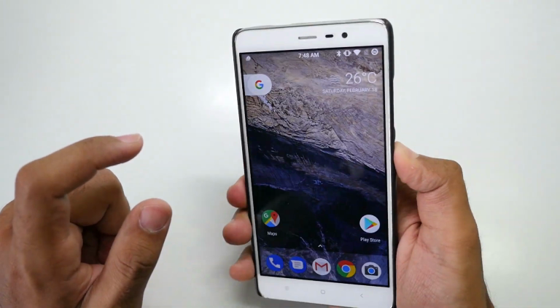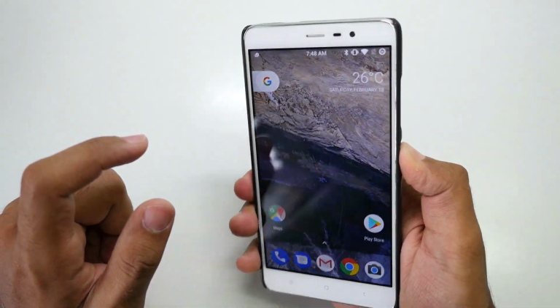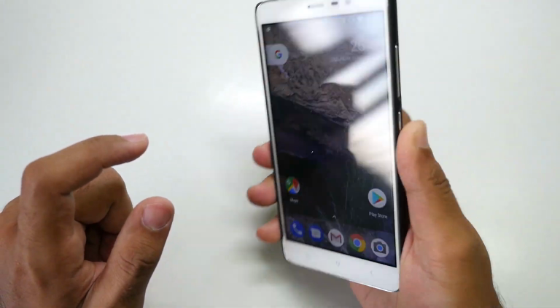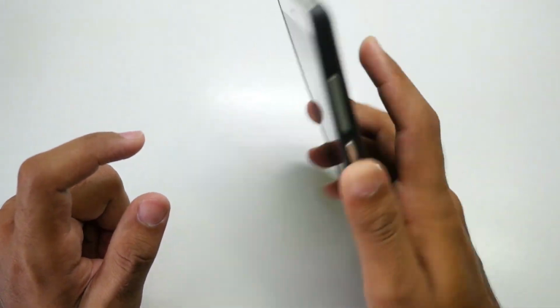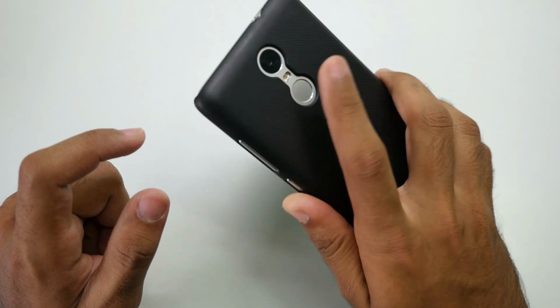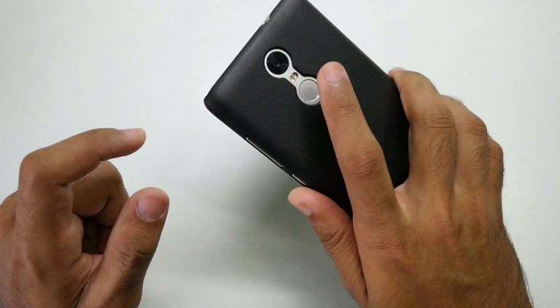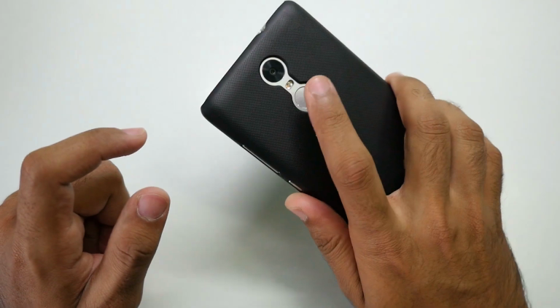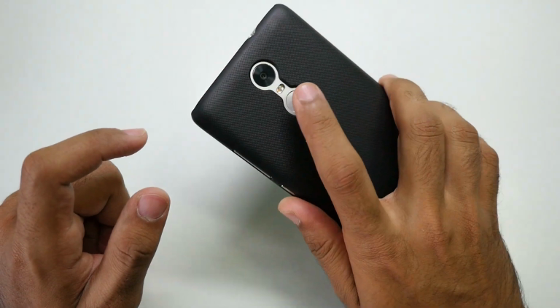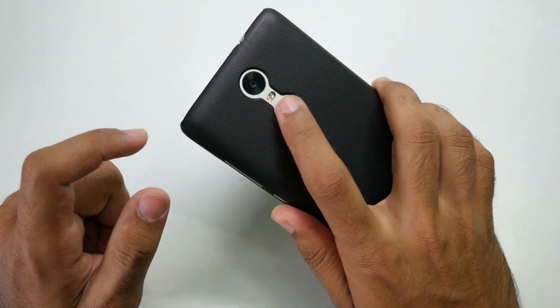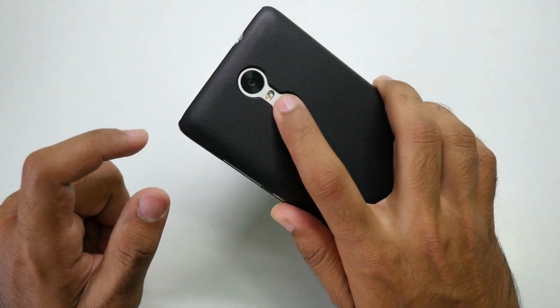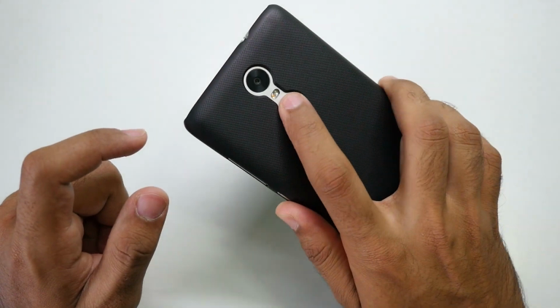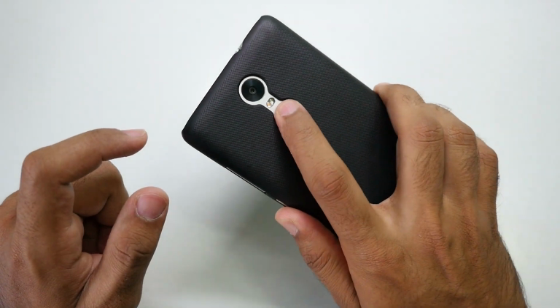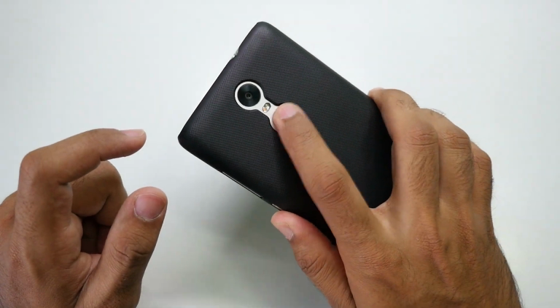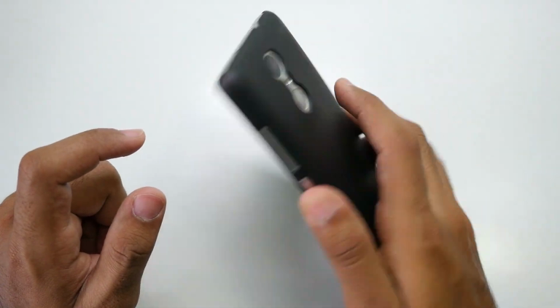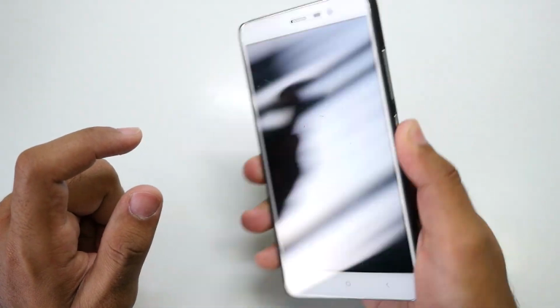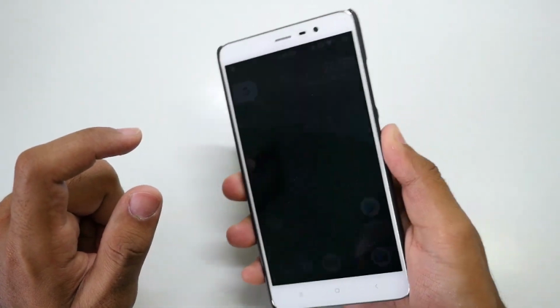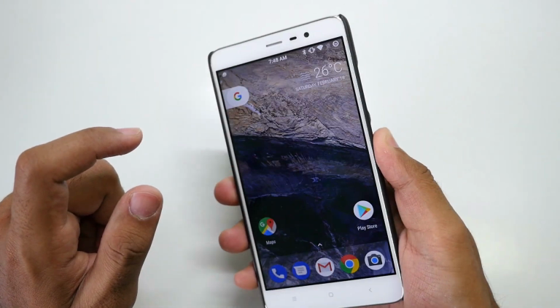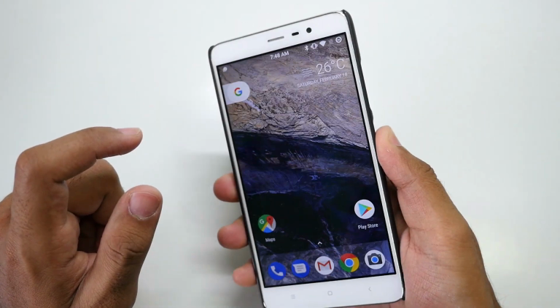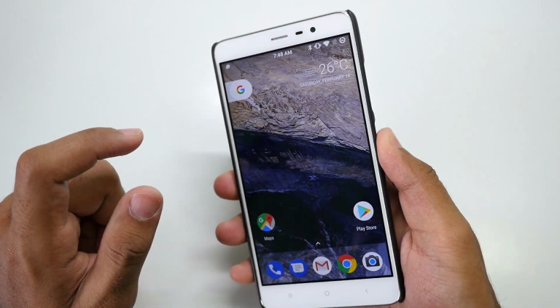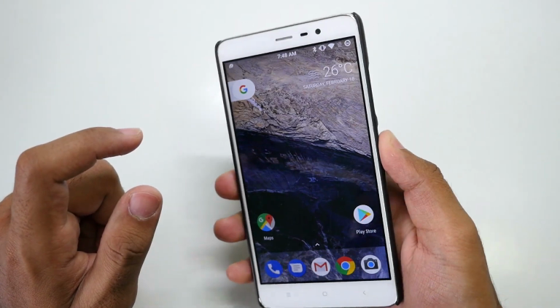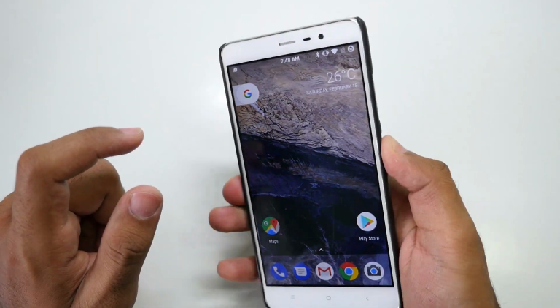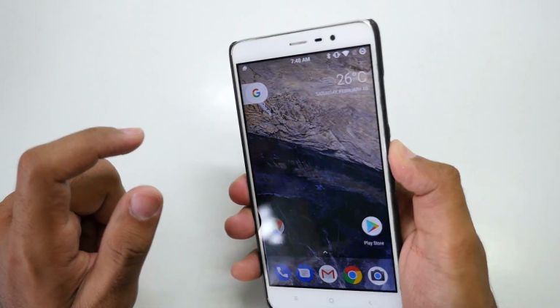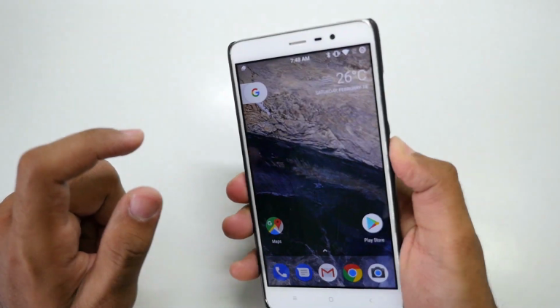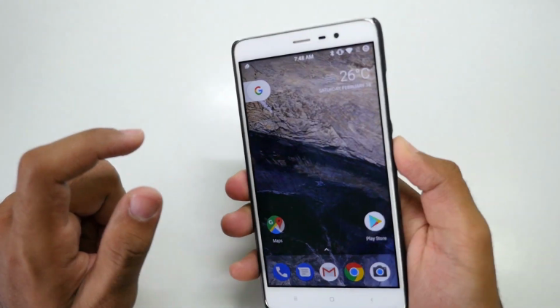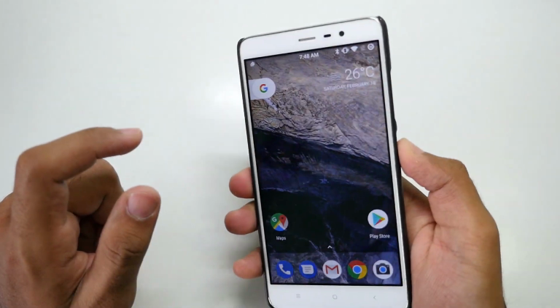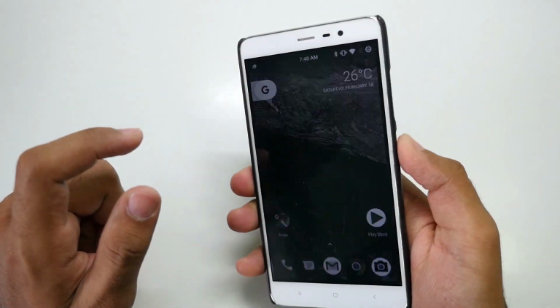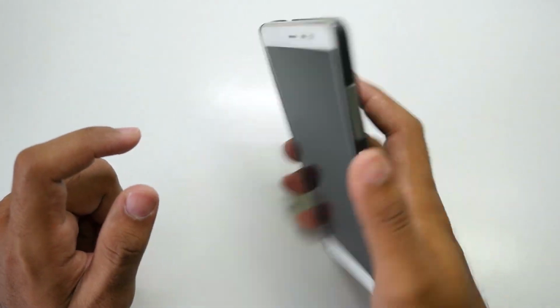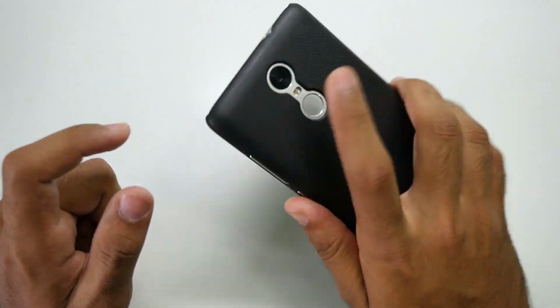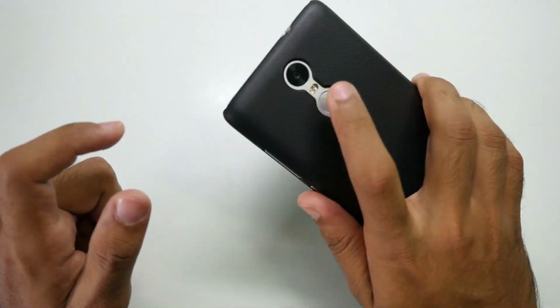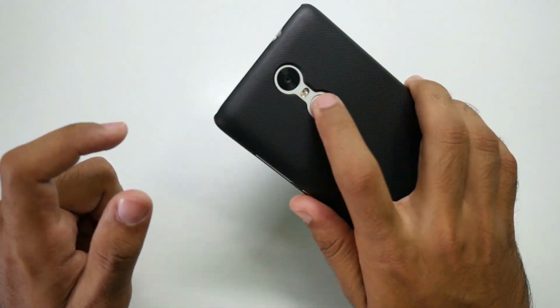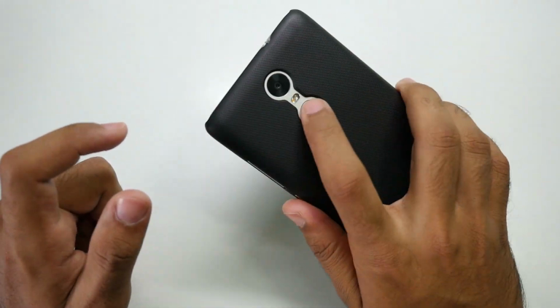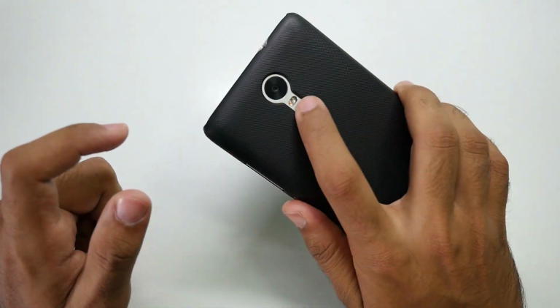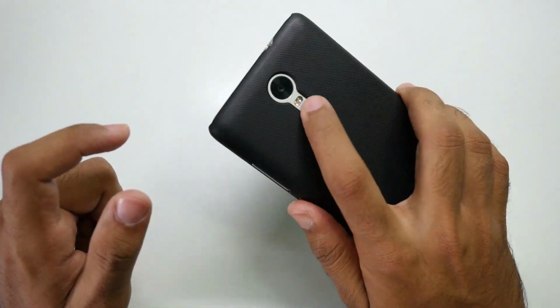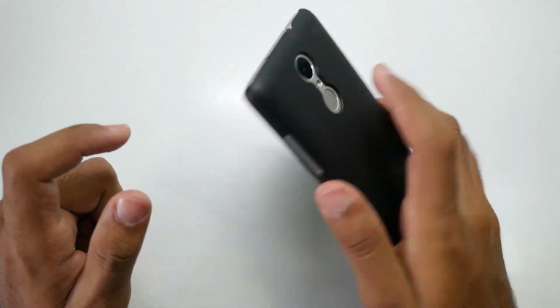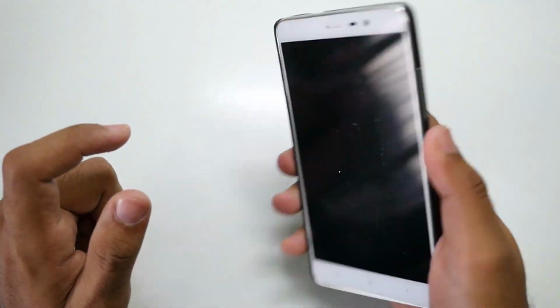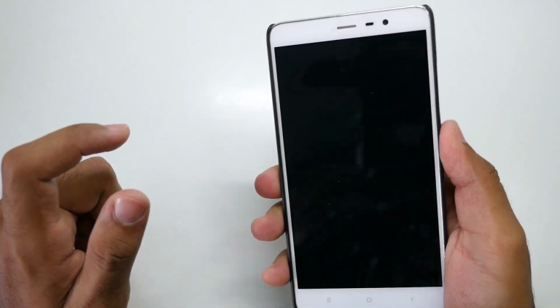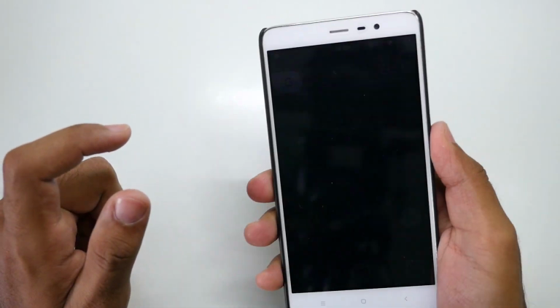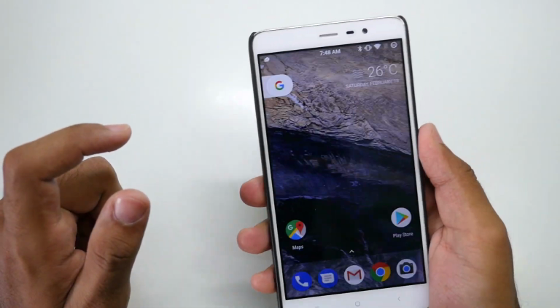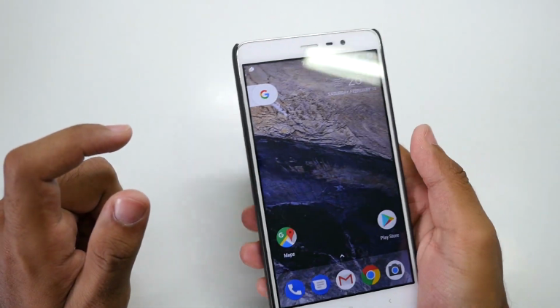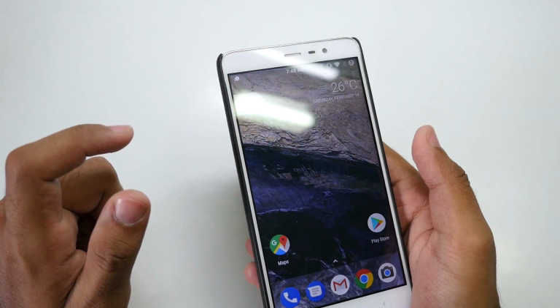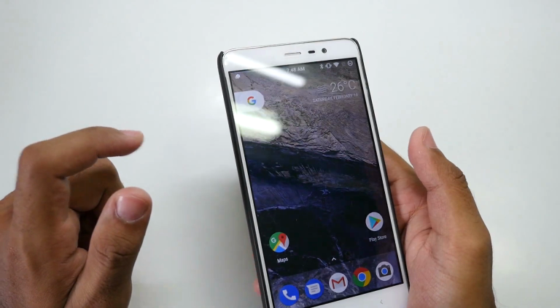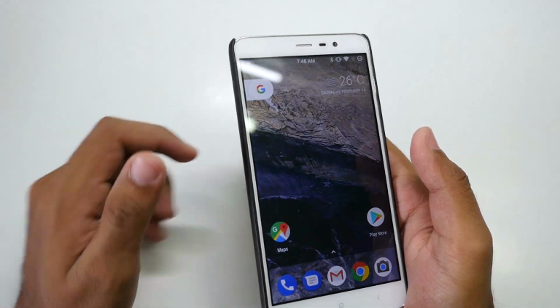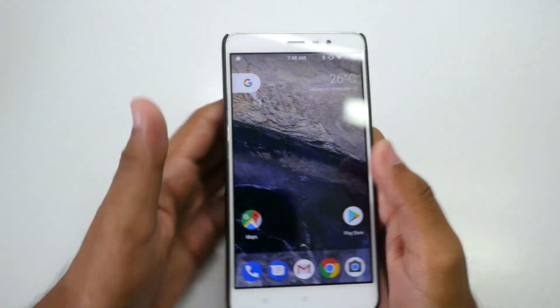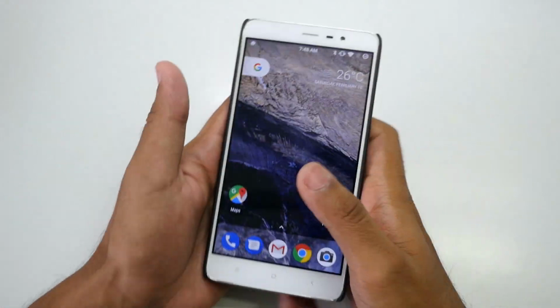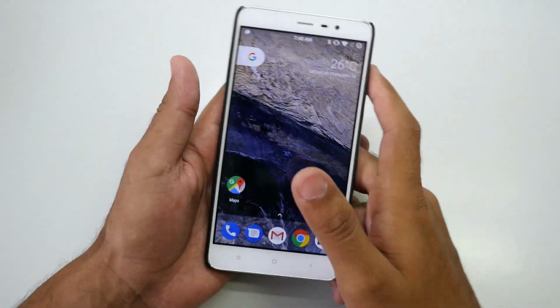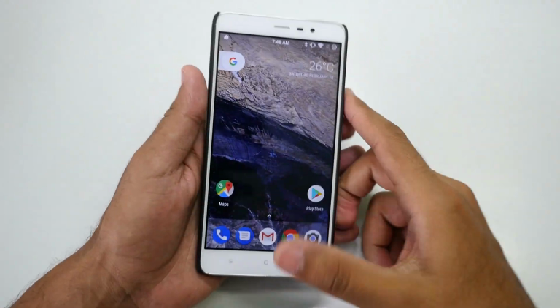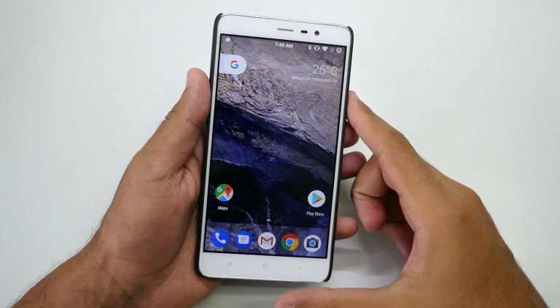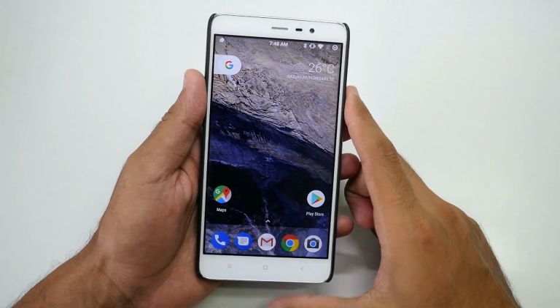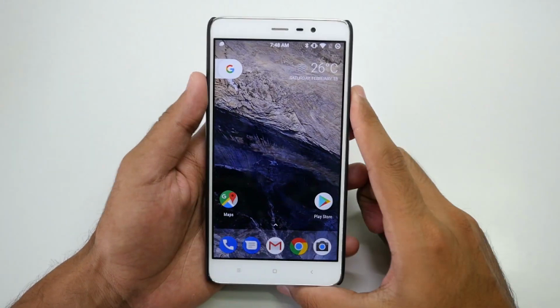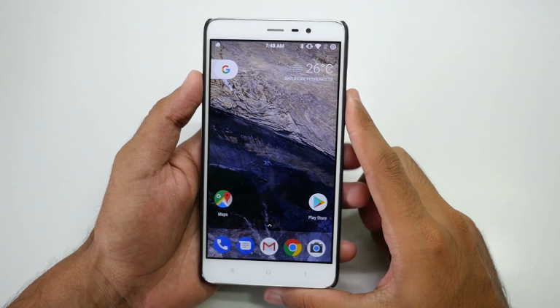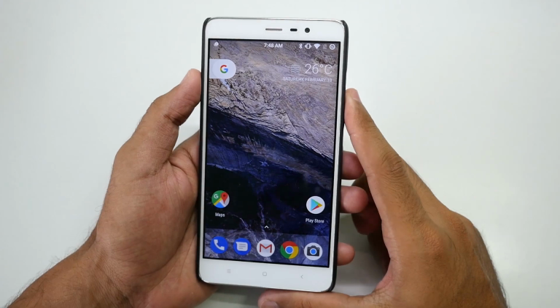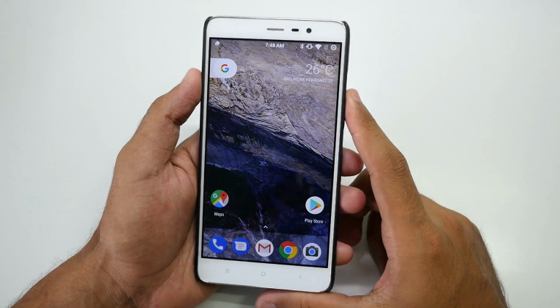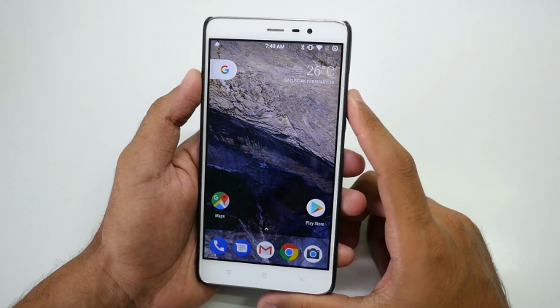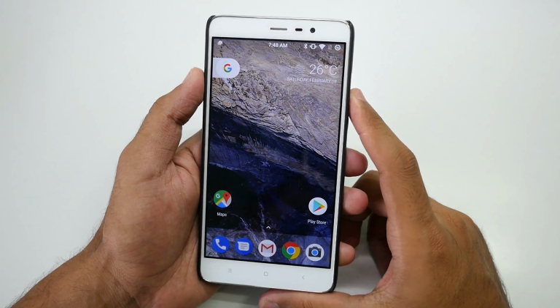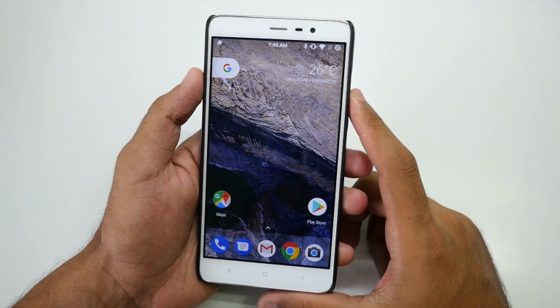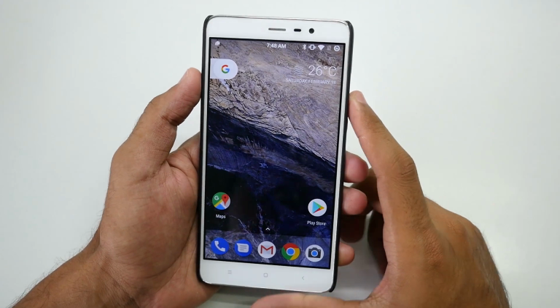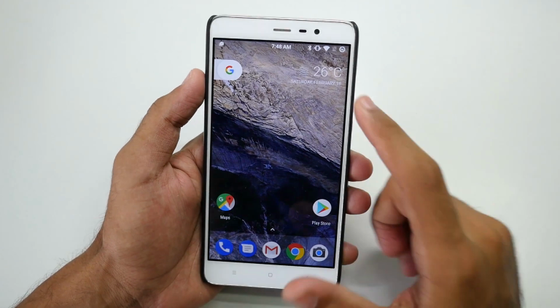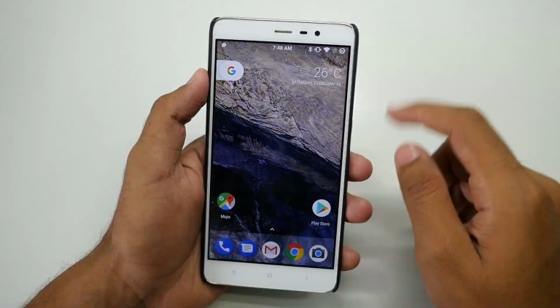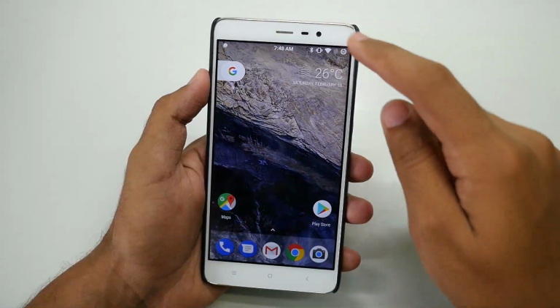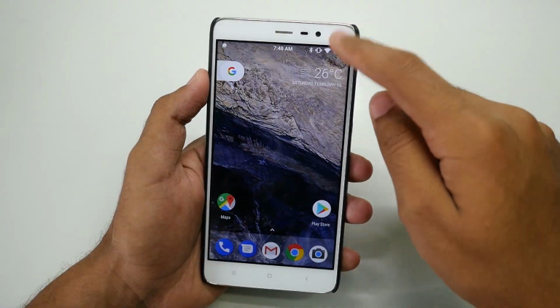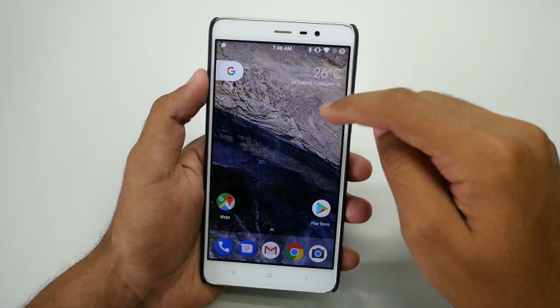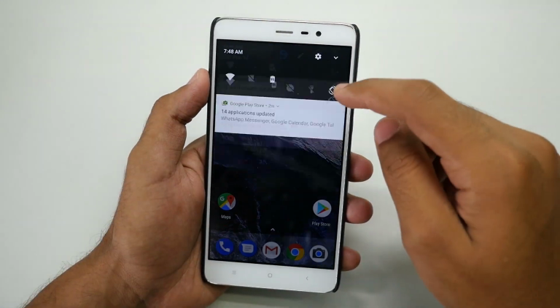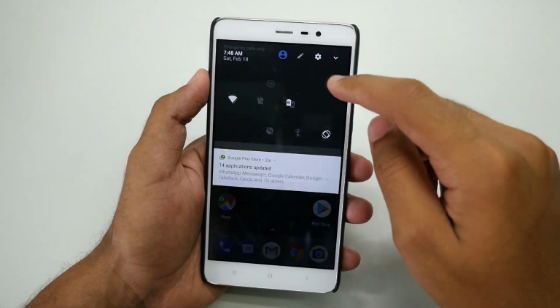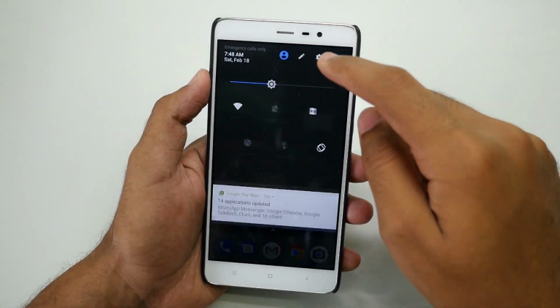First of all, the fingerprint sensor is working on this device. As you can see, if I lock the device, the fingerprint sensor unlocks it very quickly.